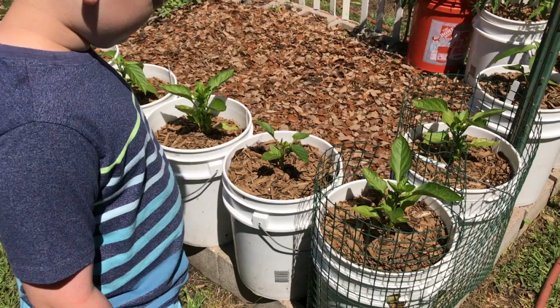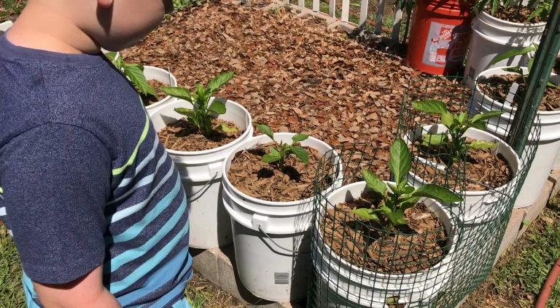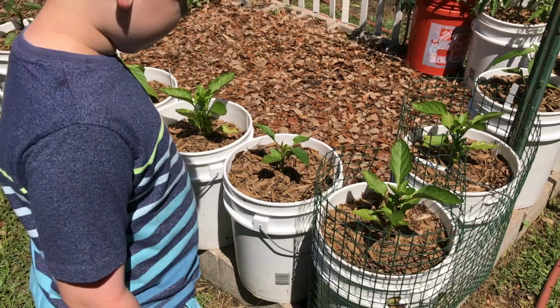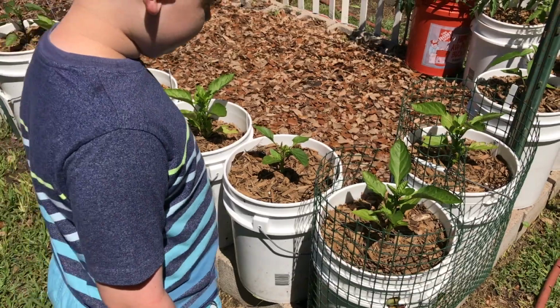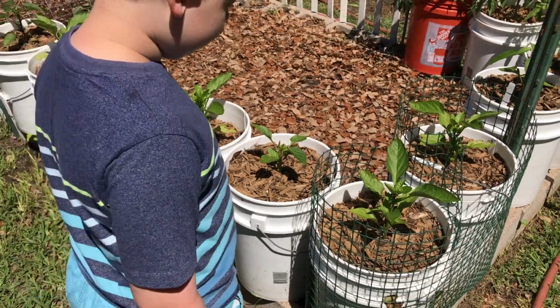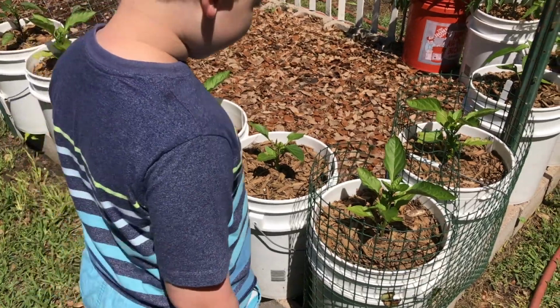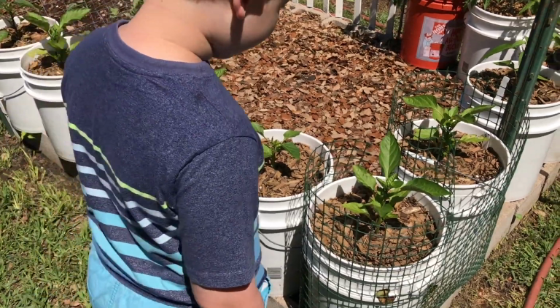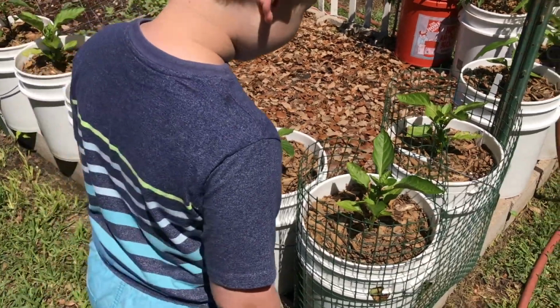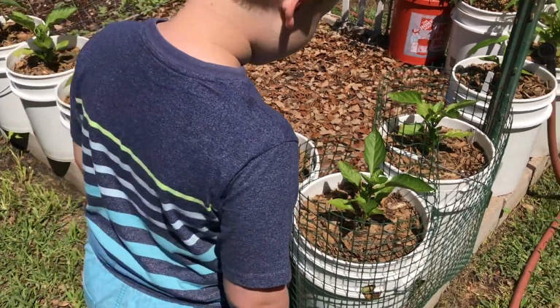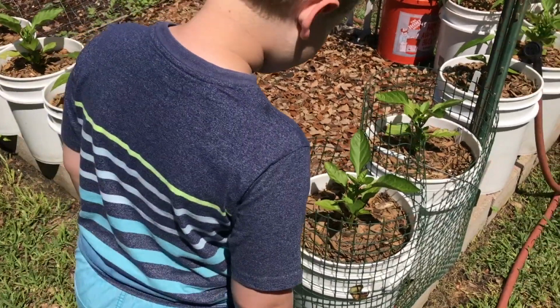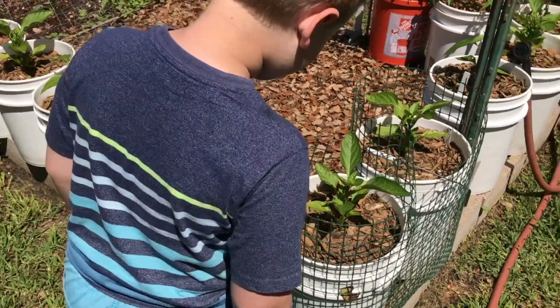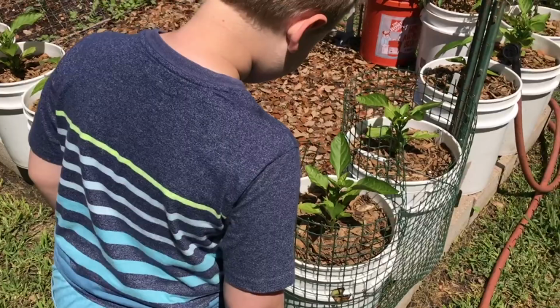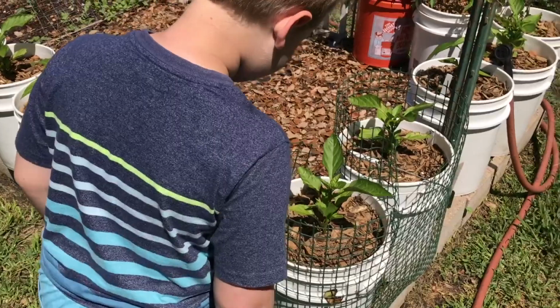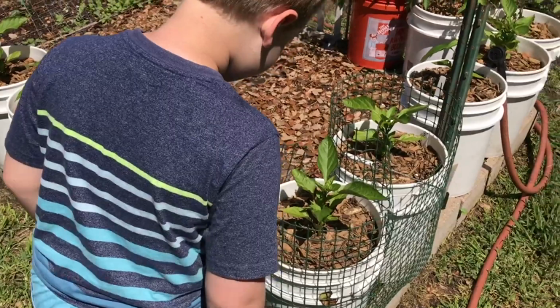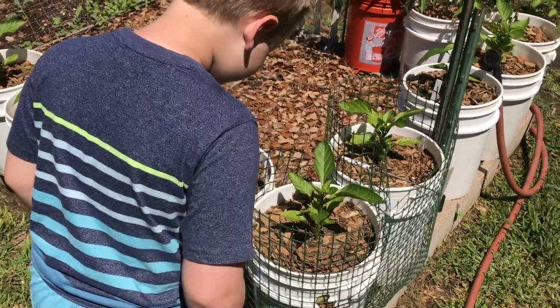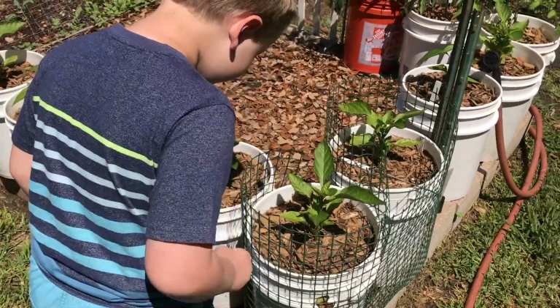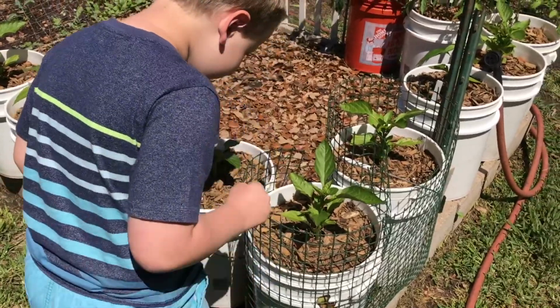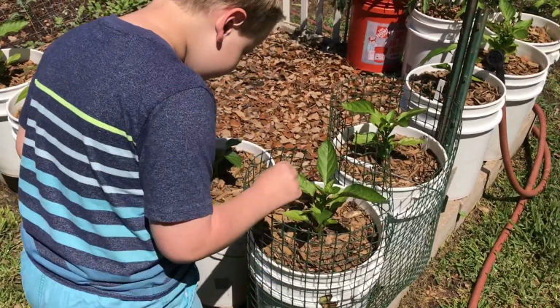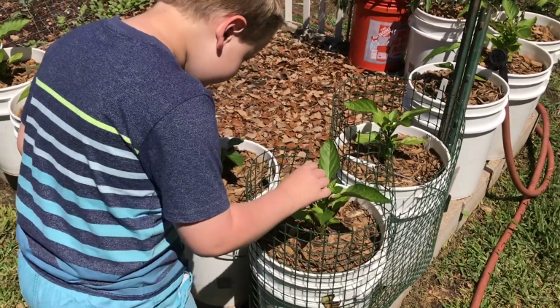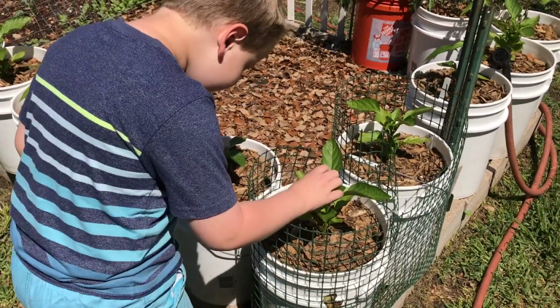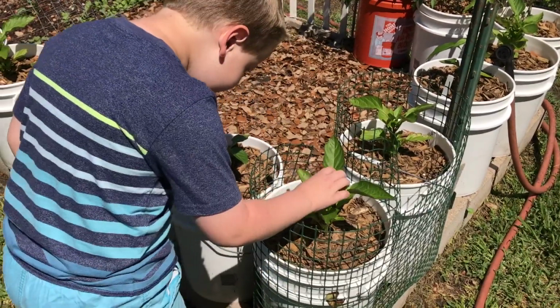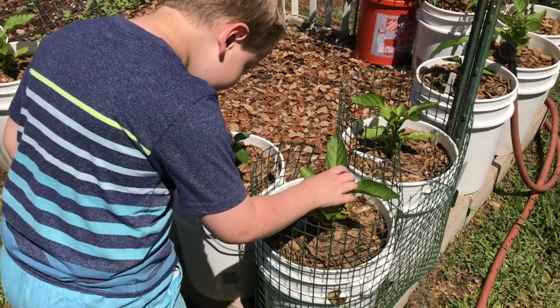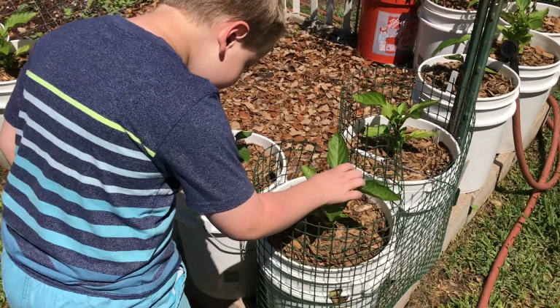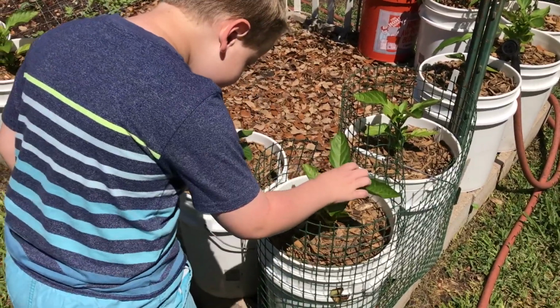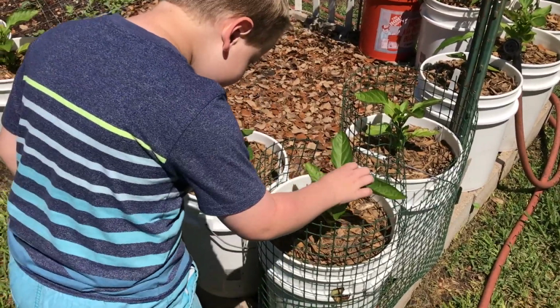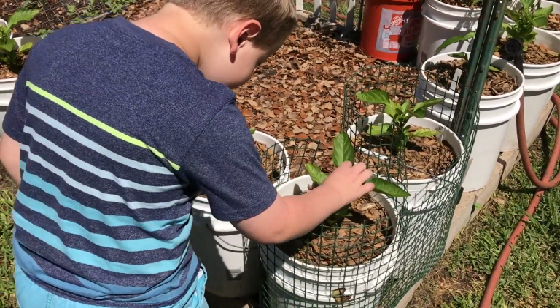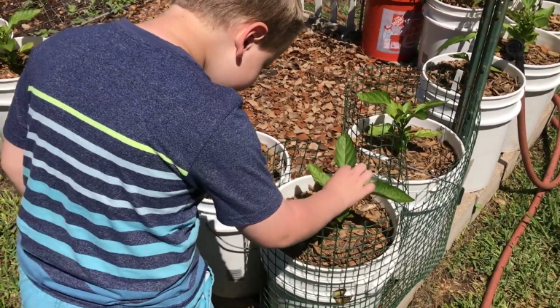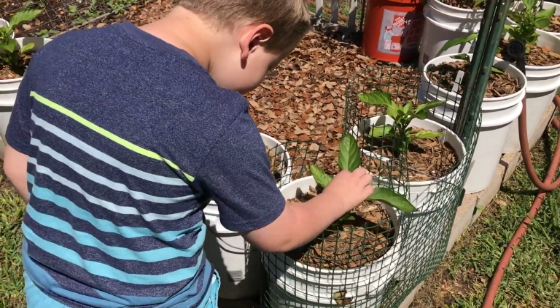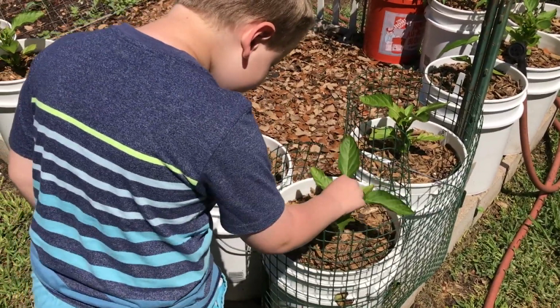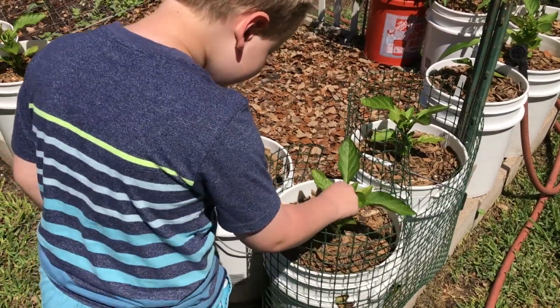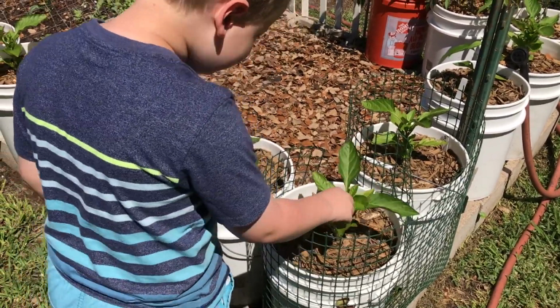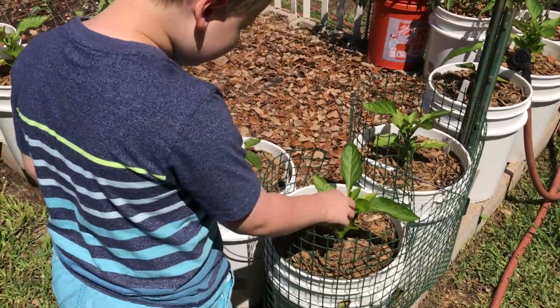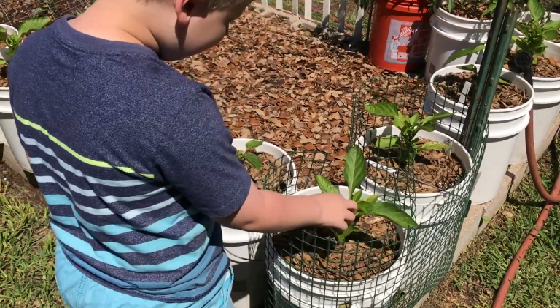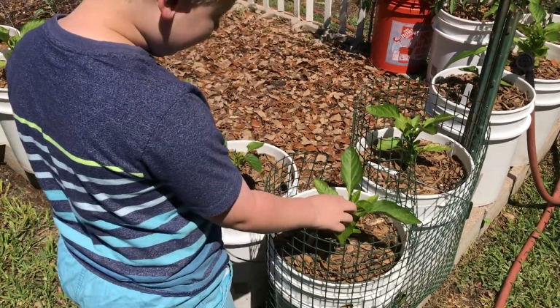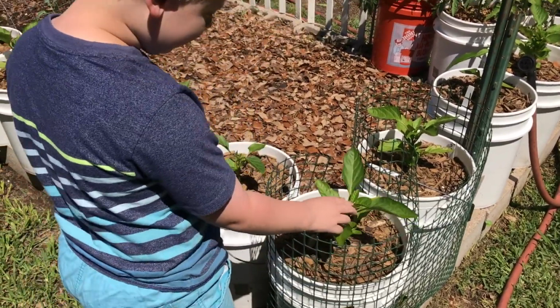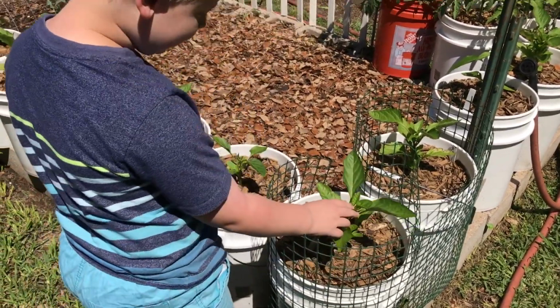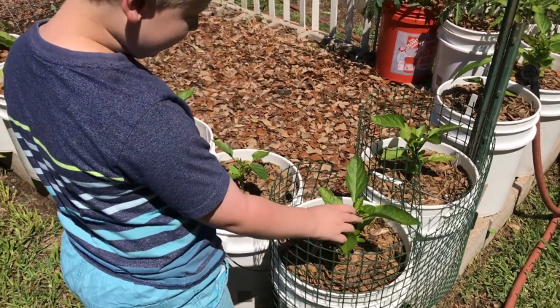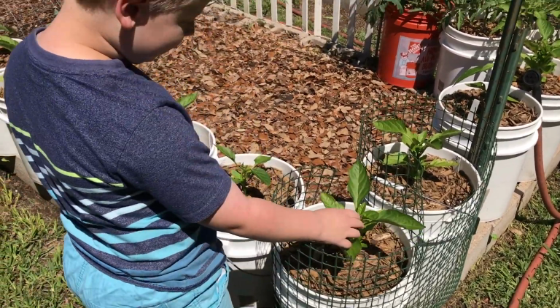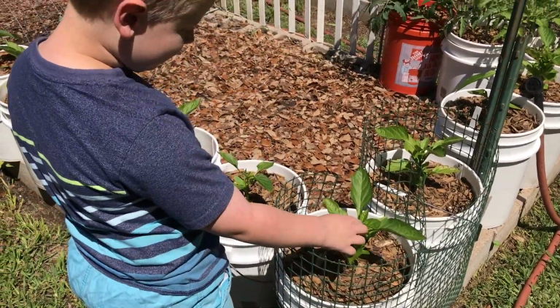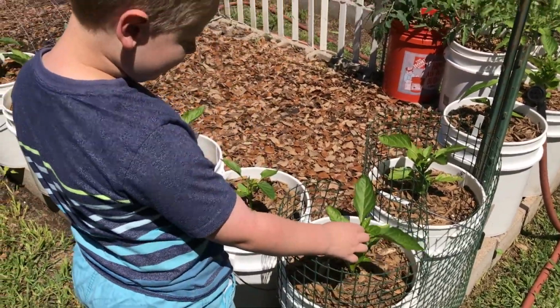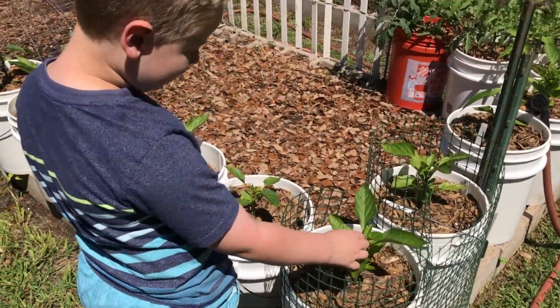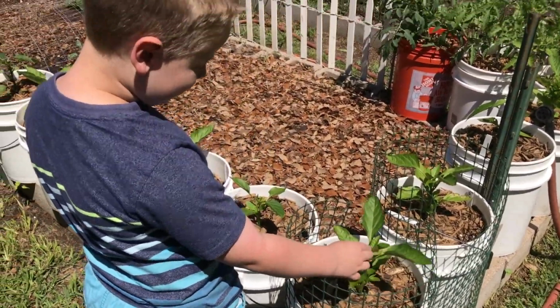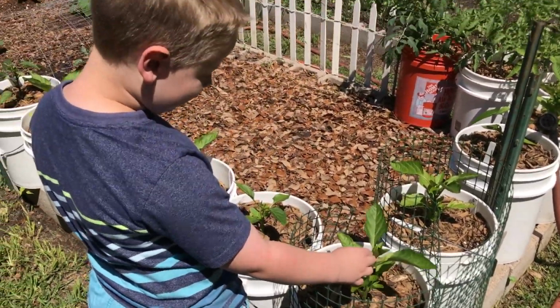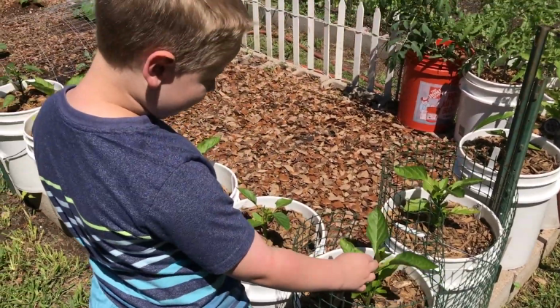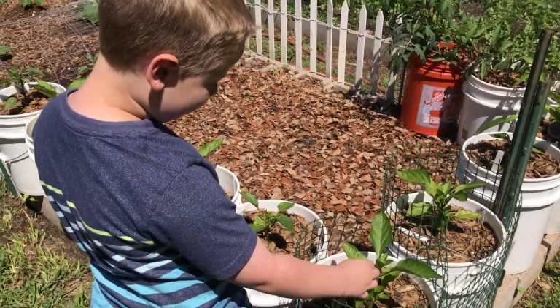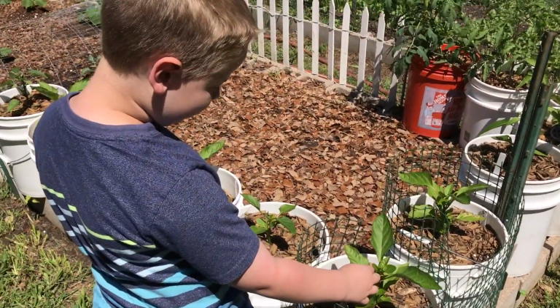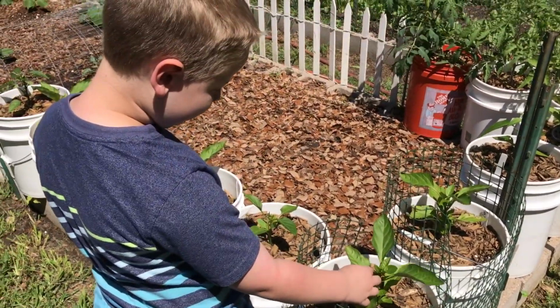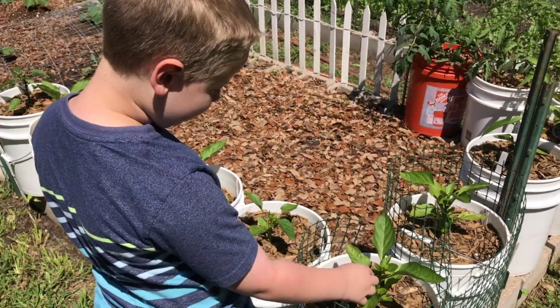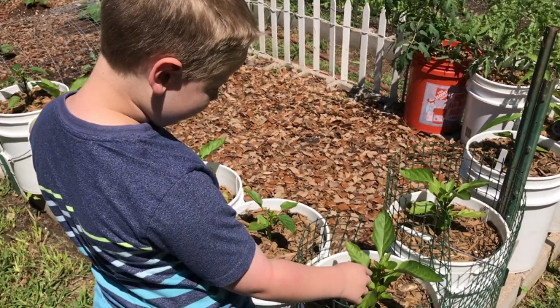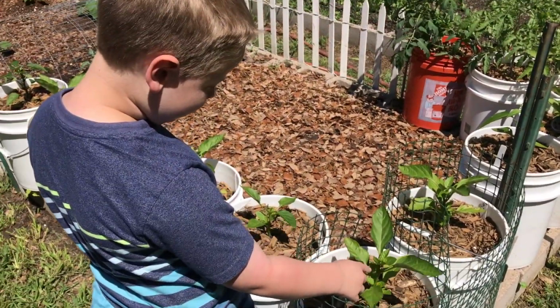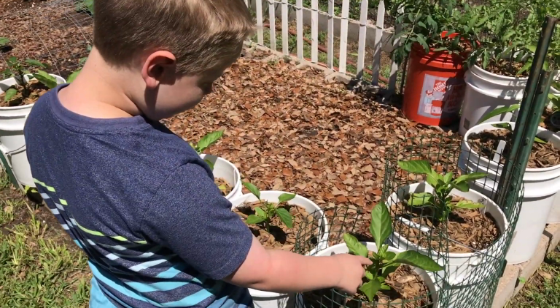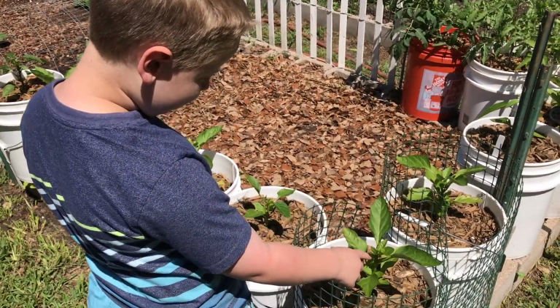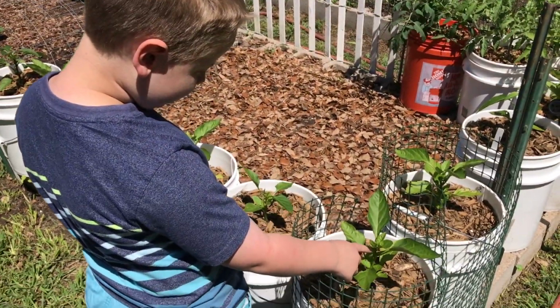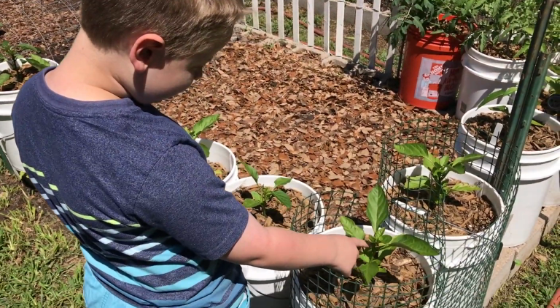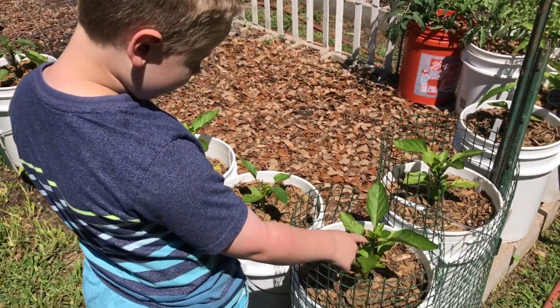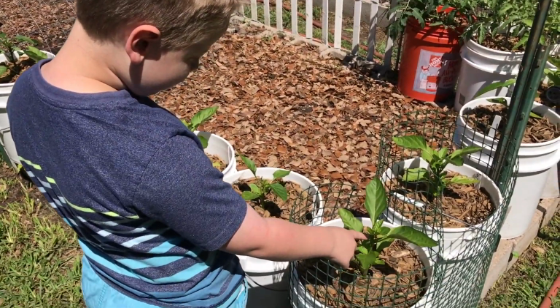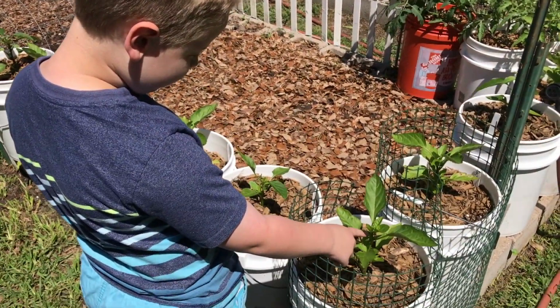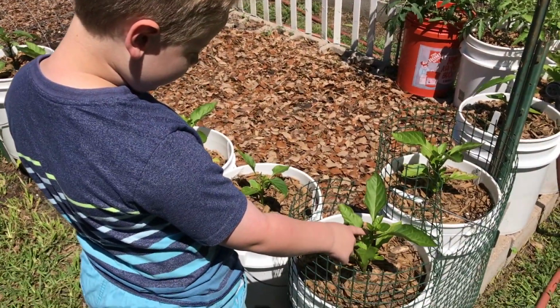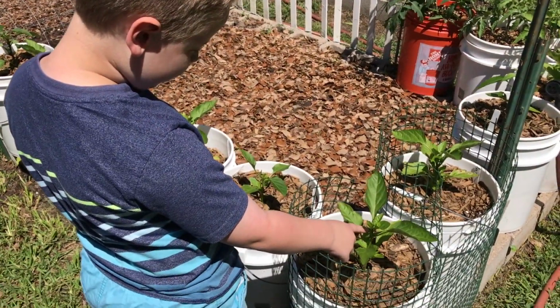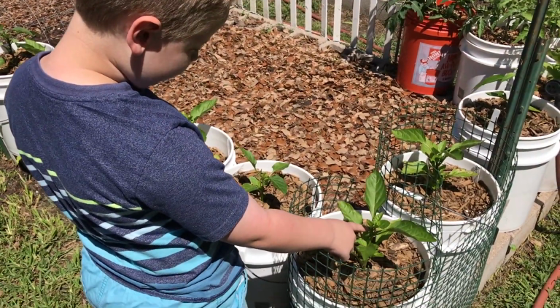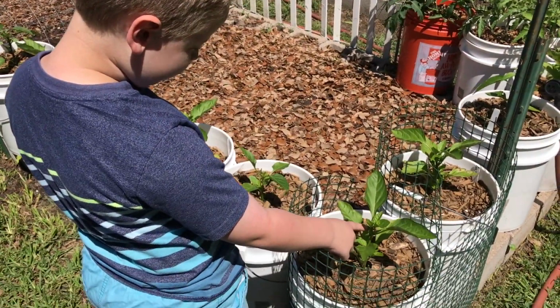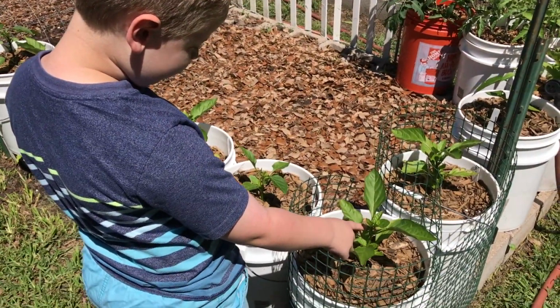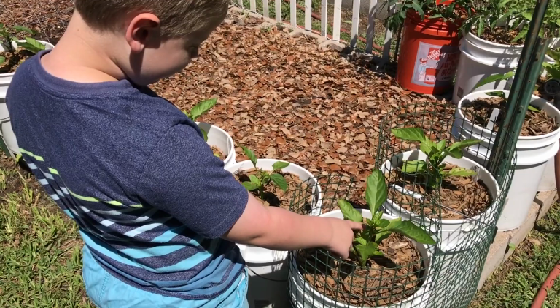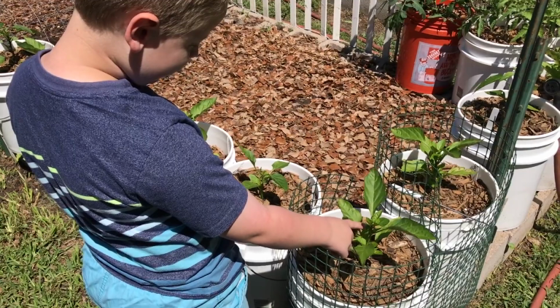See if you can find any pepper, beginnings of peppers in there. You see anything? I think I see some. See some flower buds?